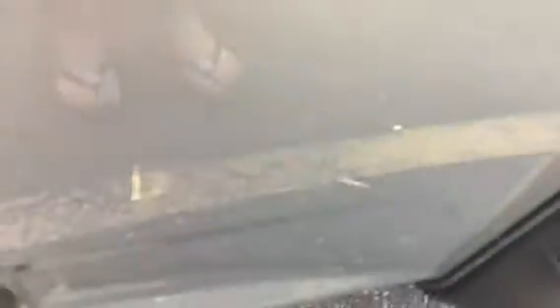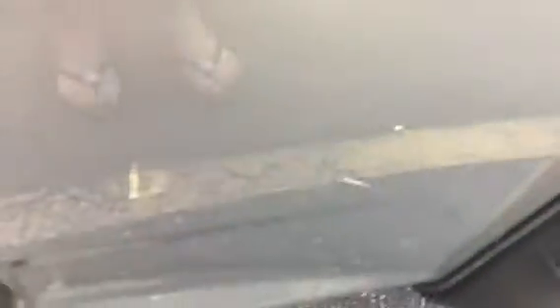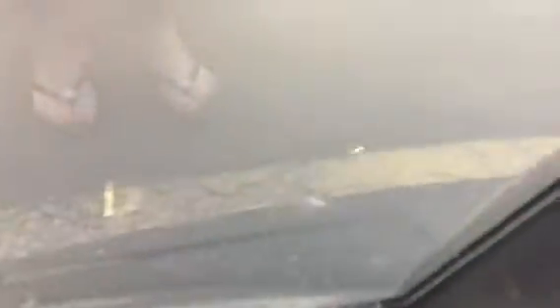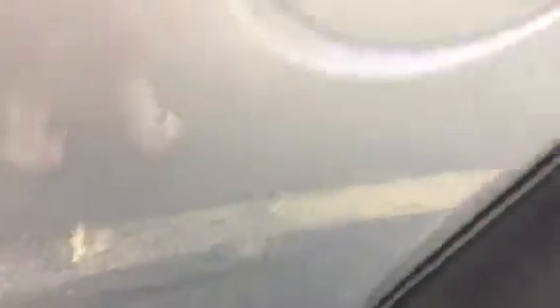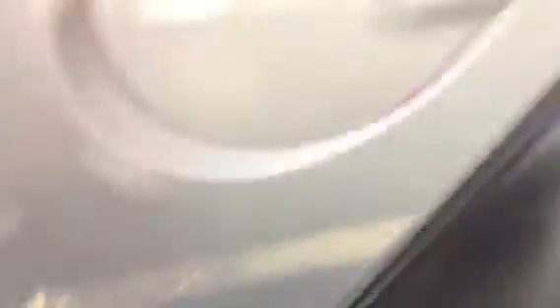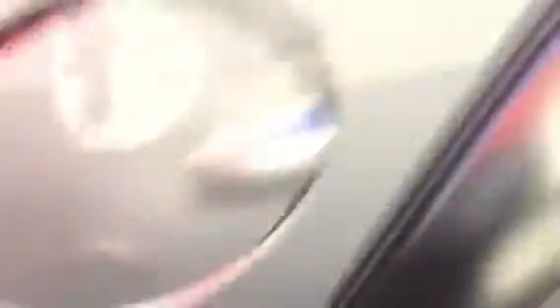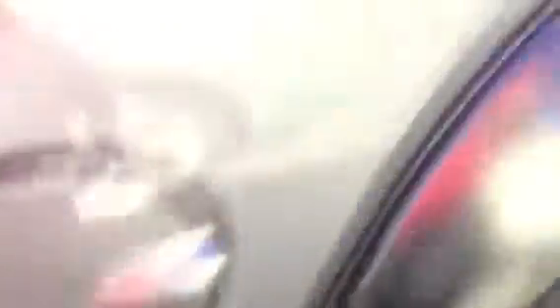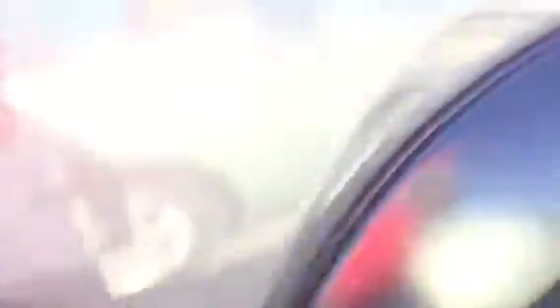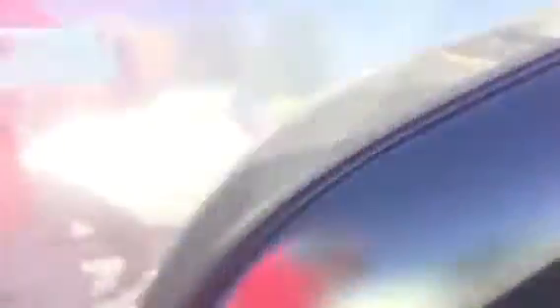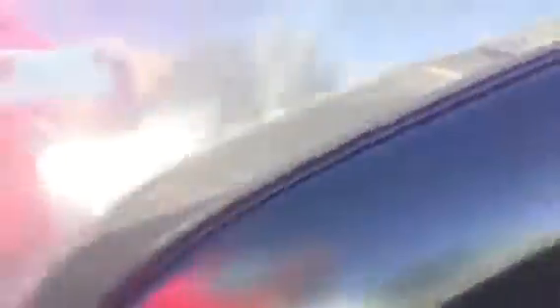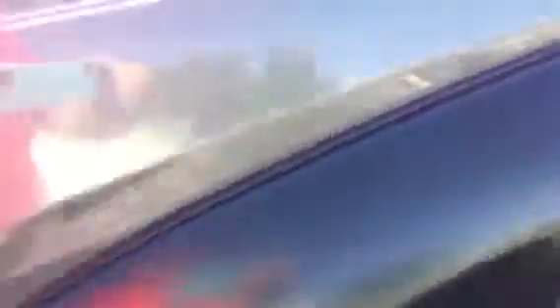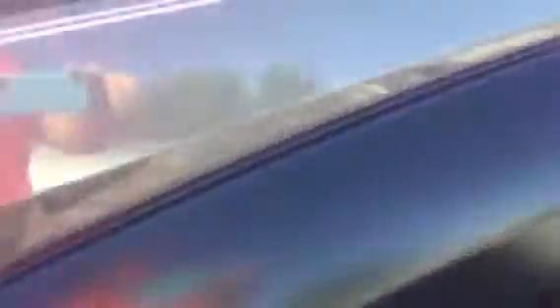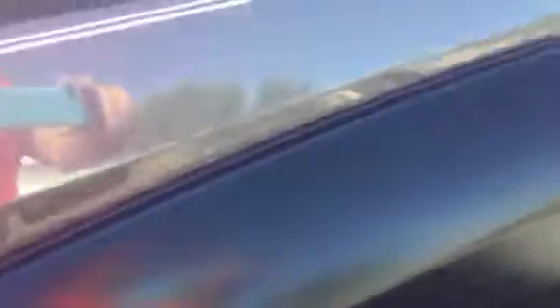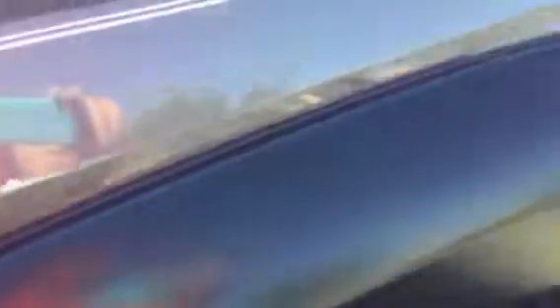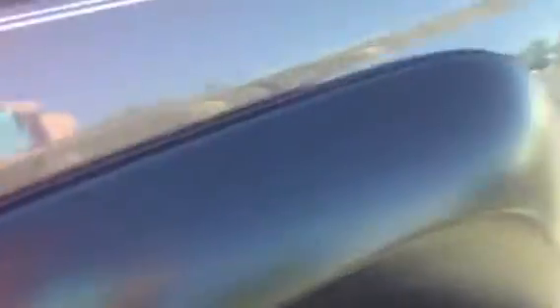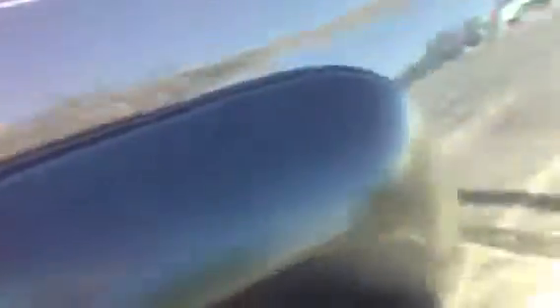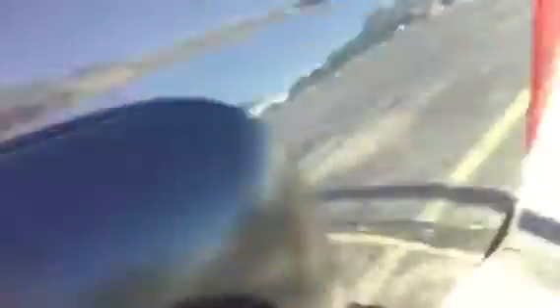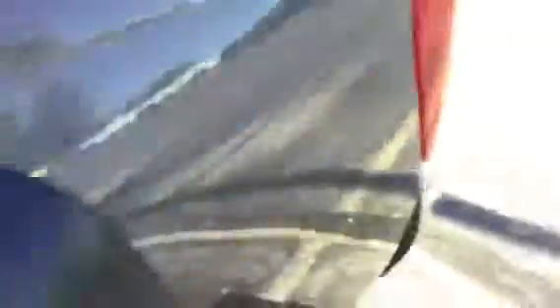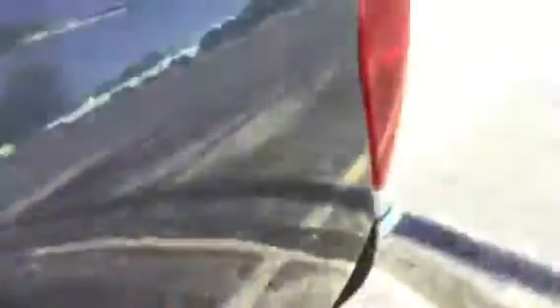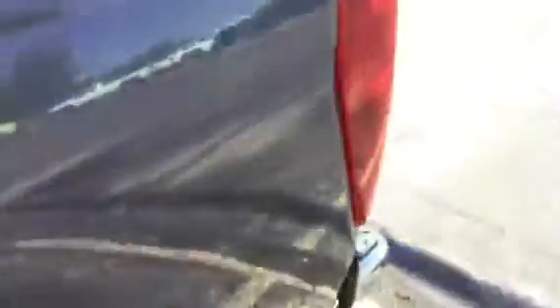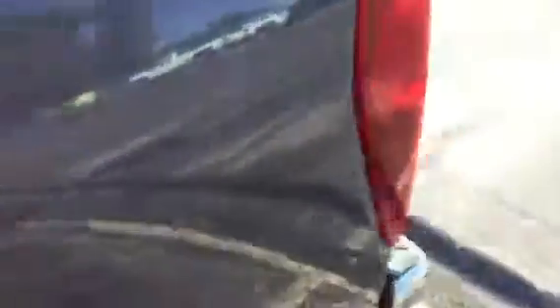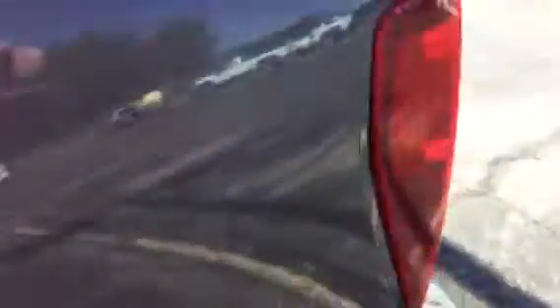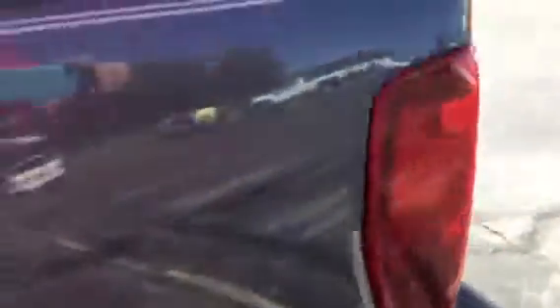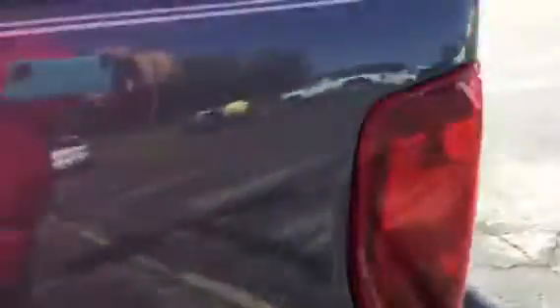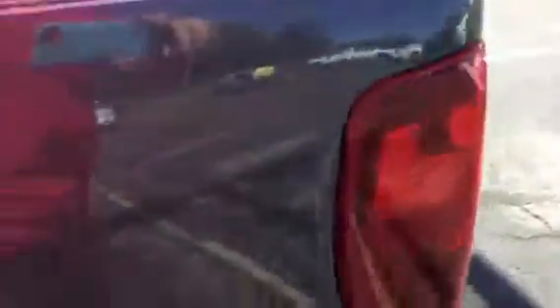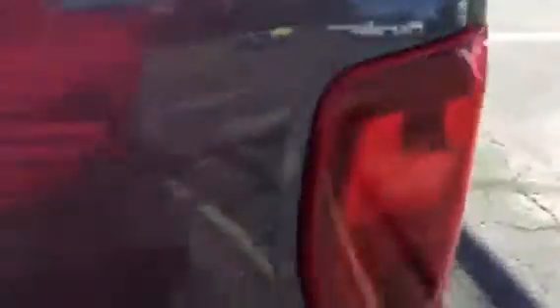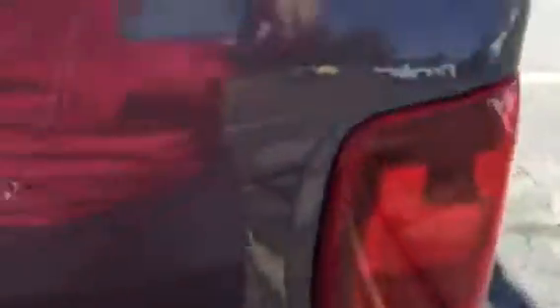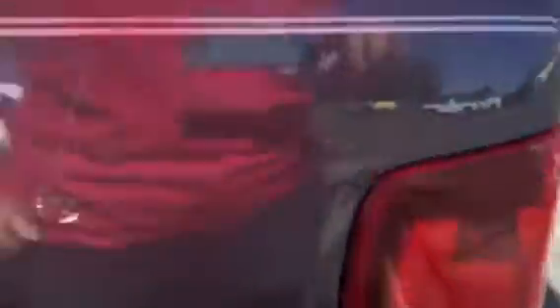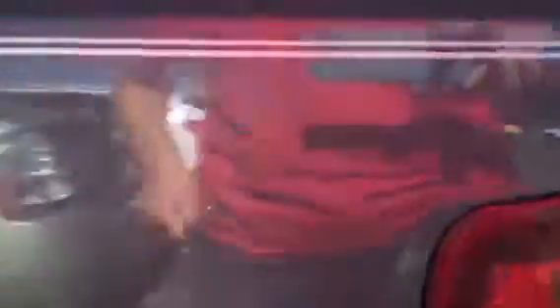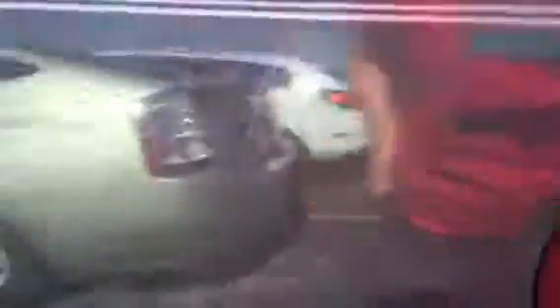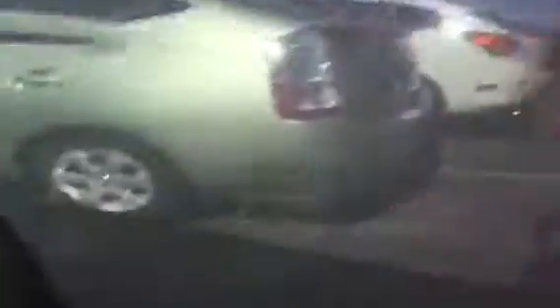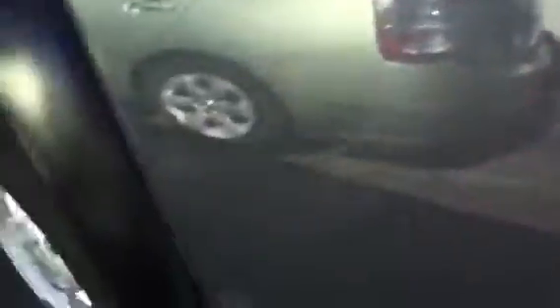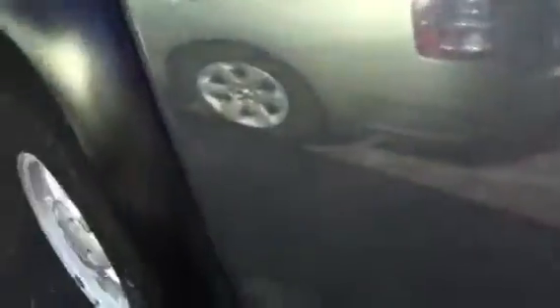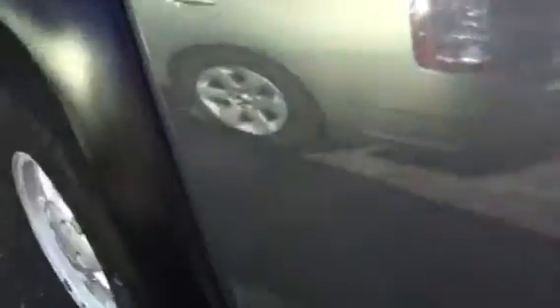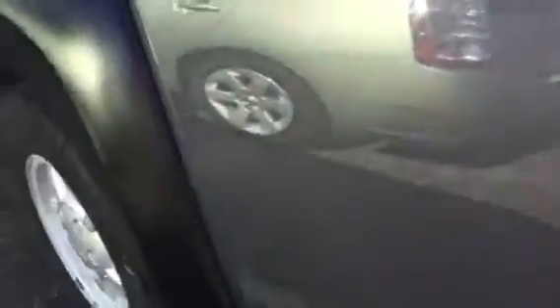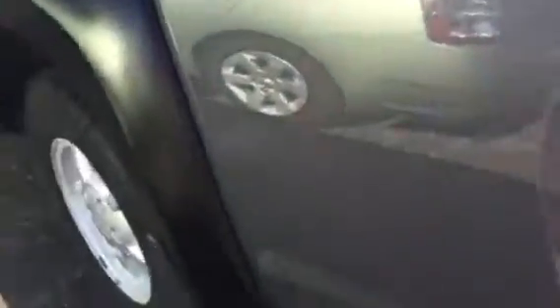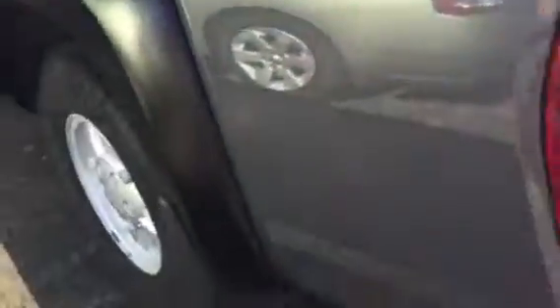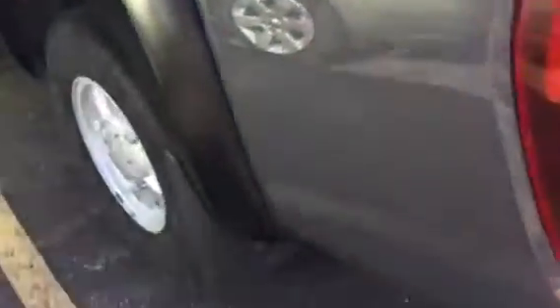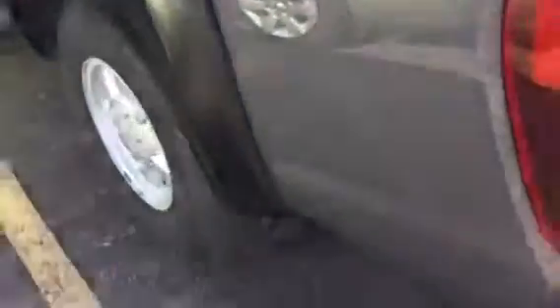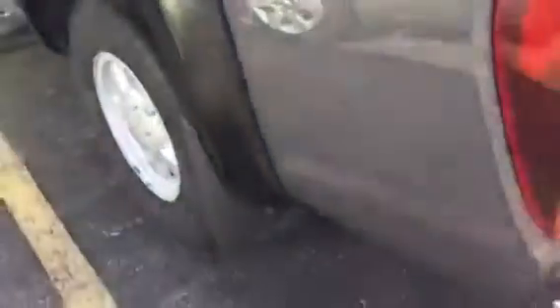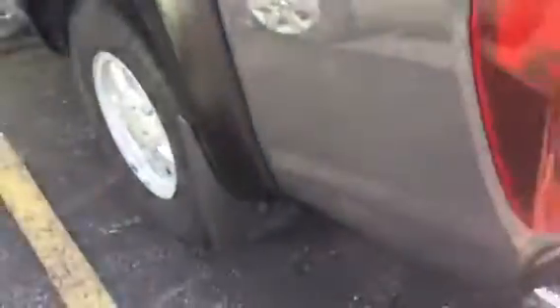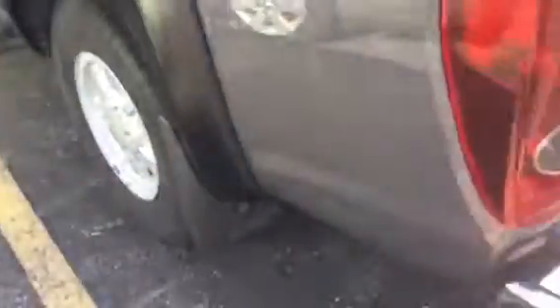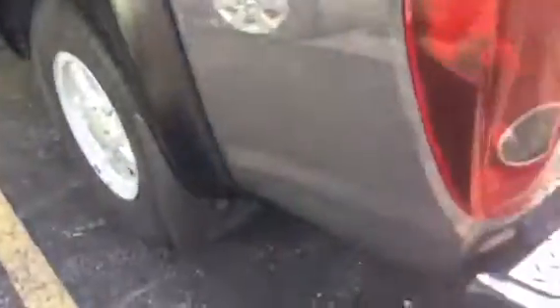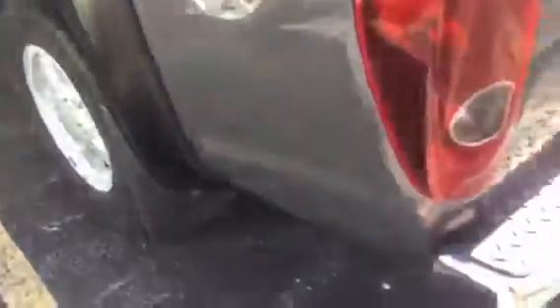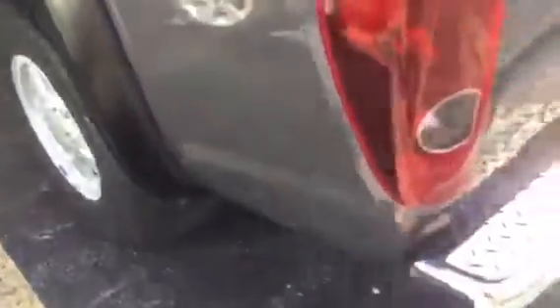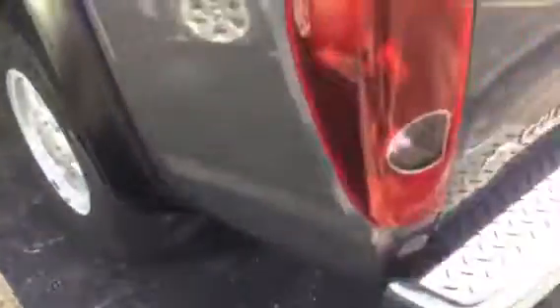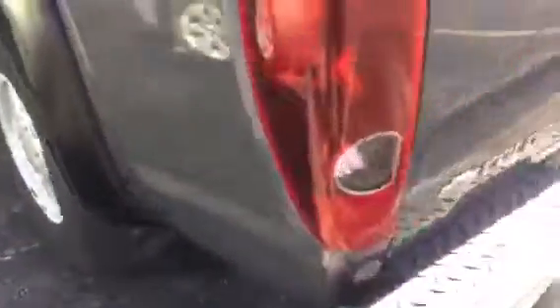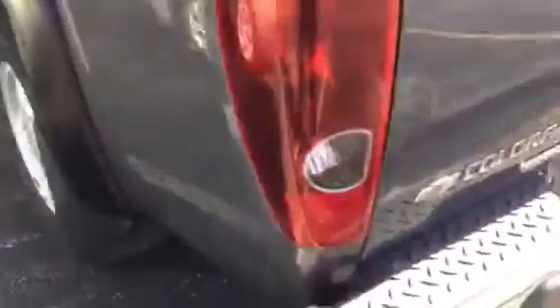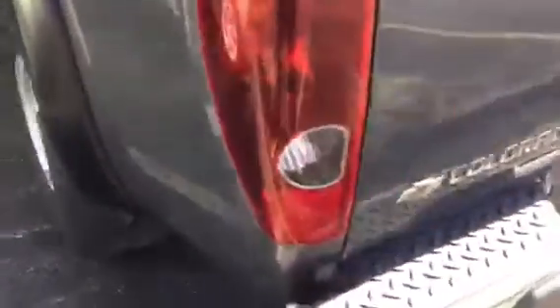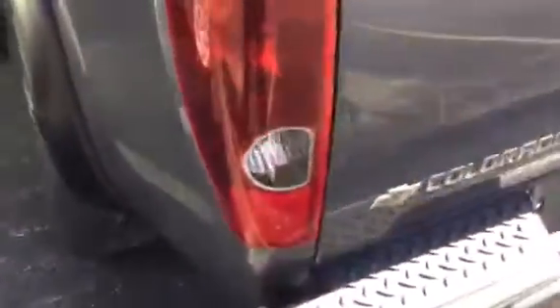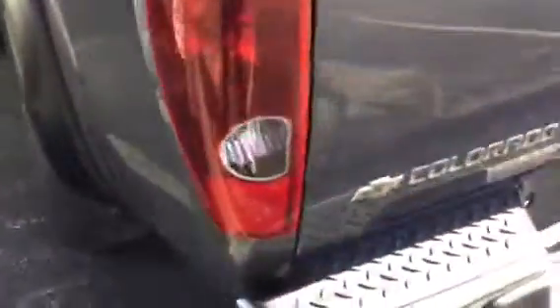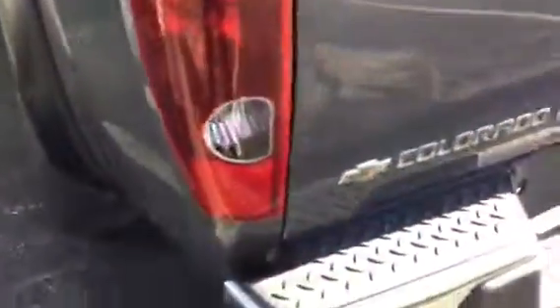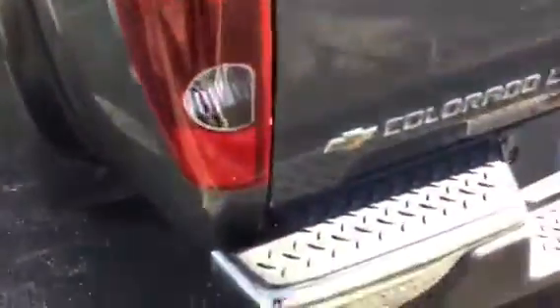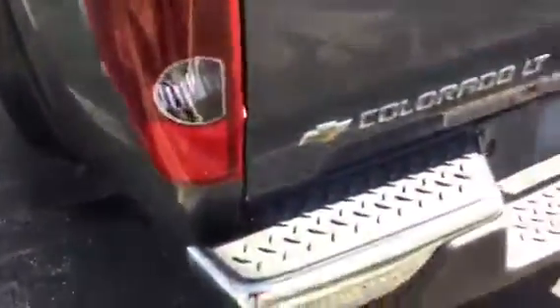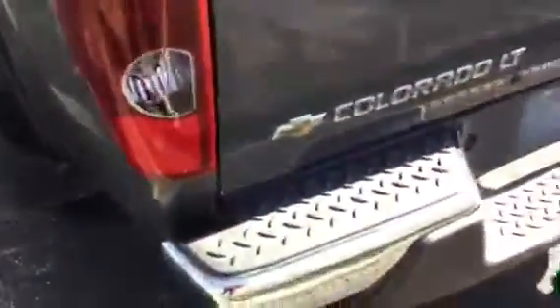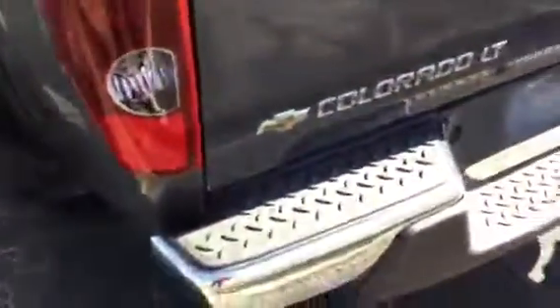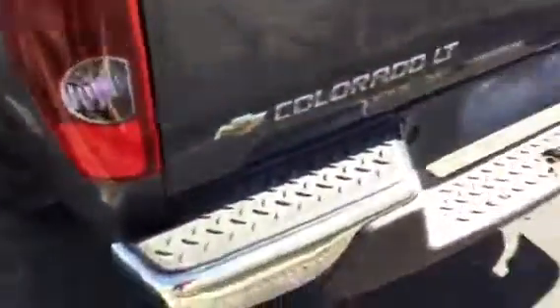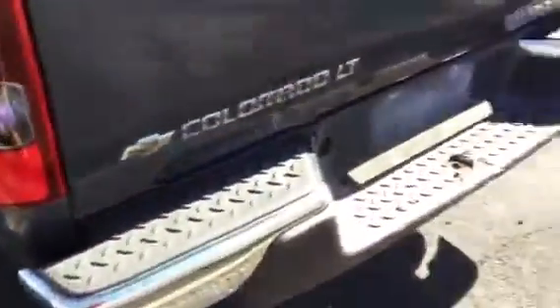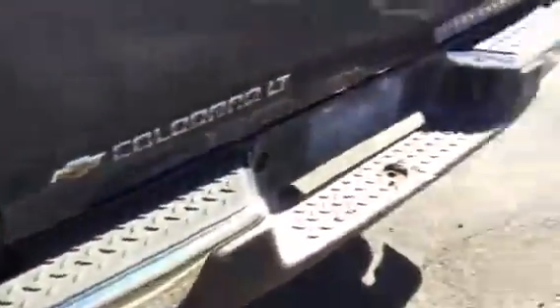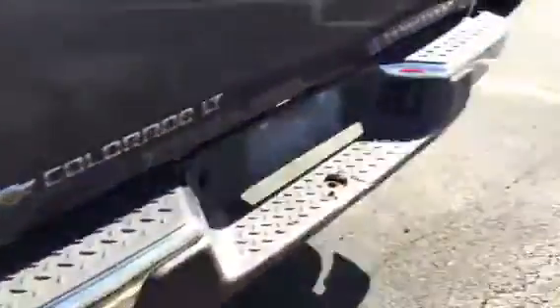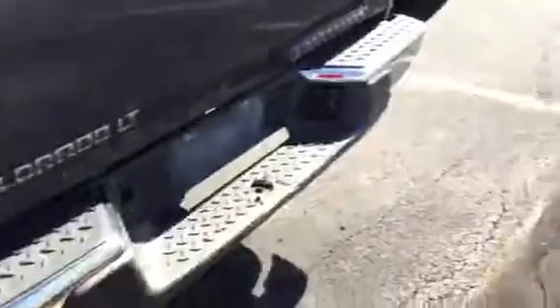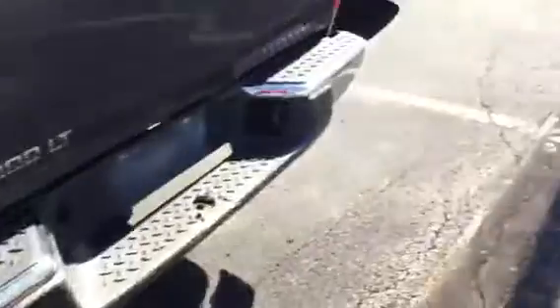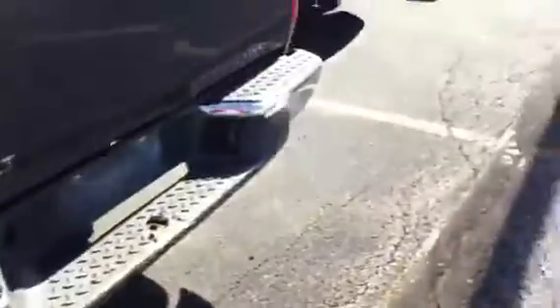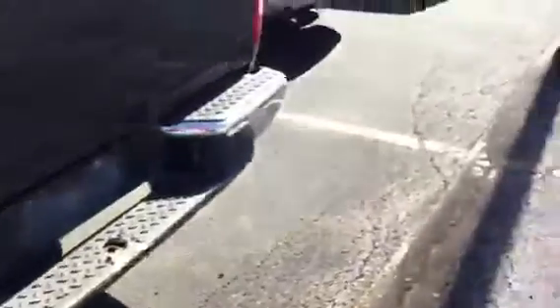Just some minor scratches here and there — pretty normal stuff on a truck, especially from 2008.